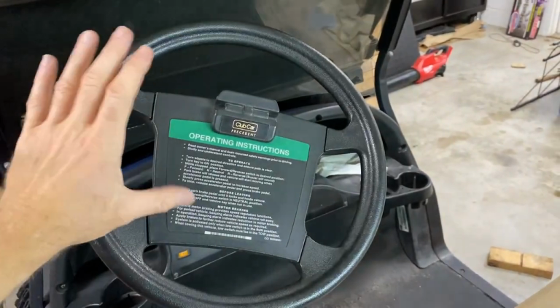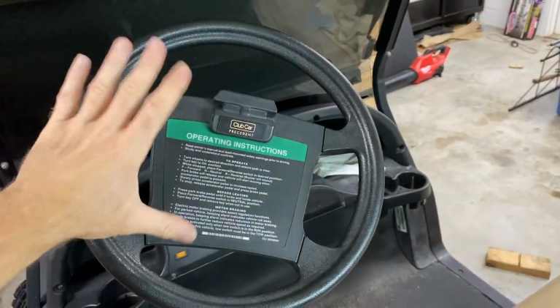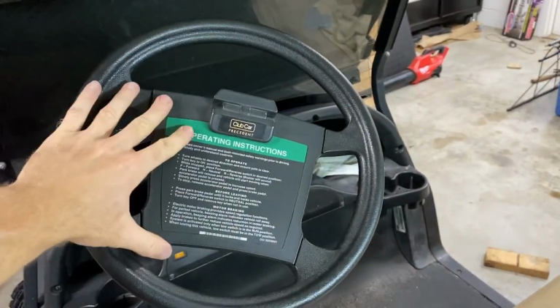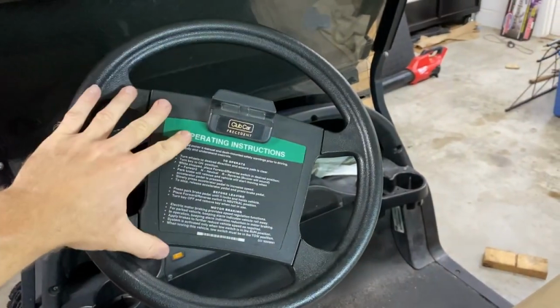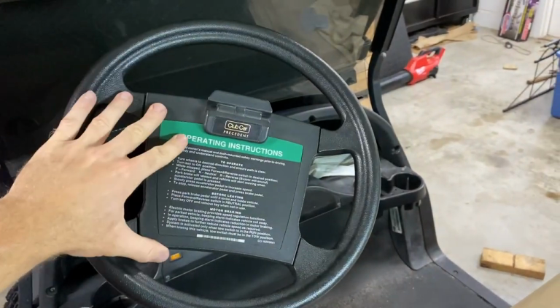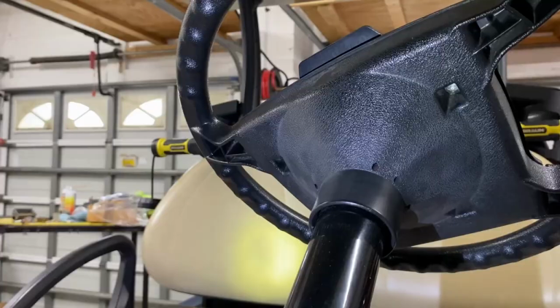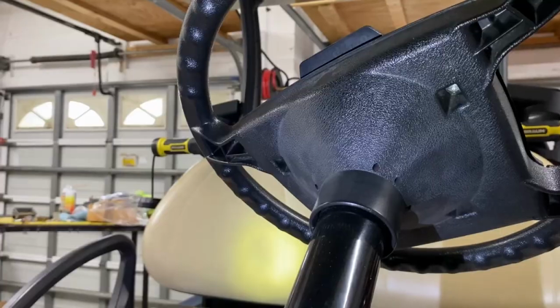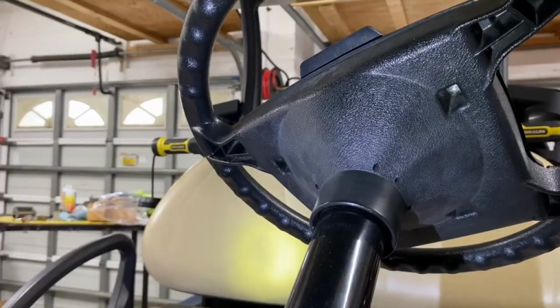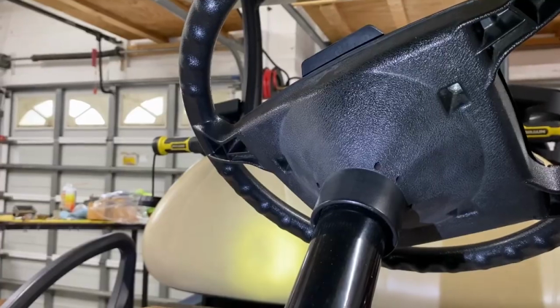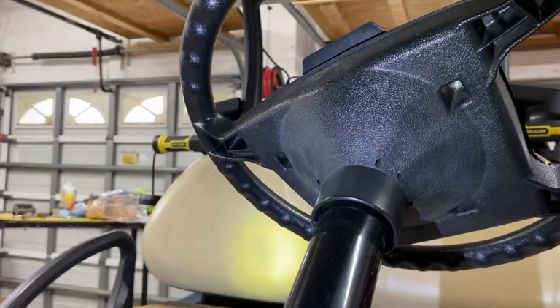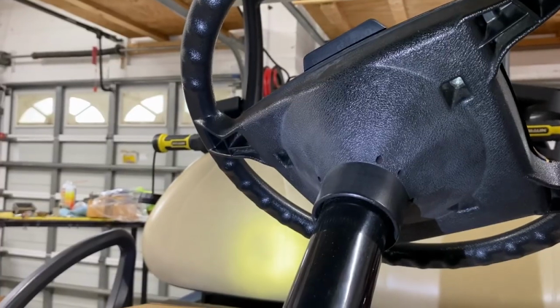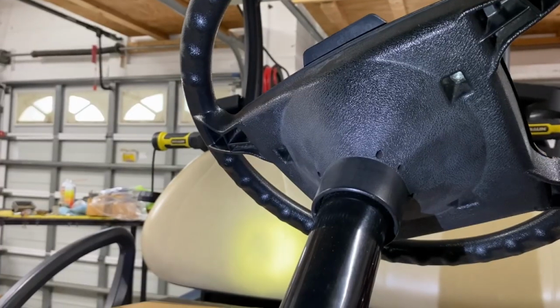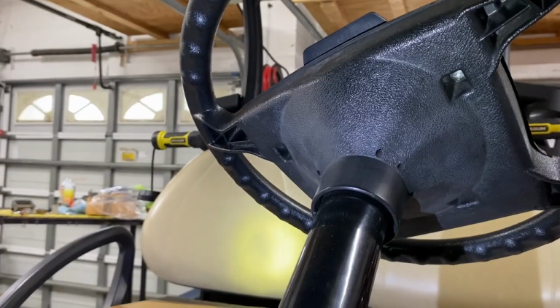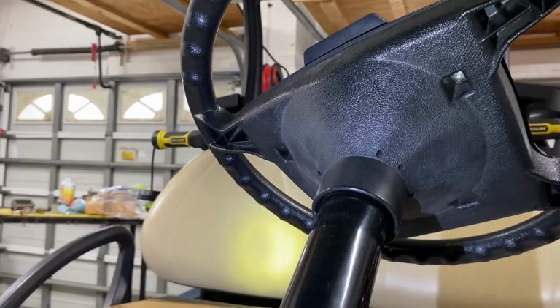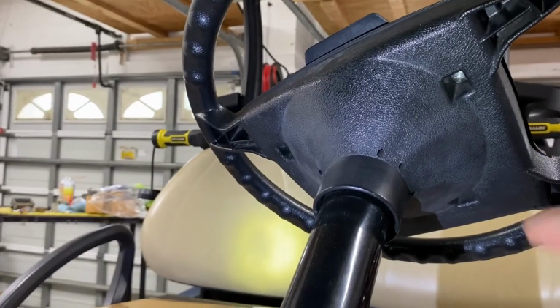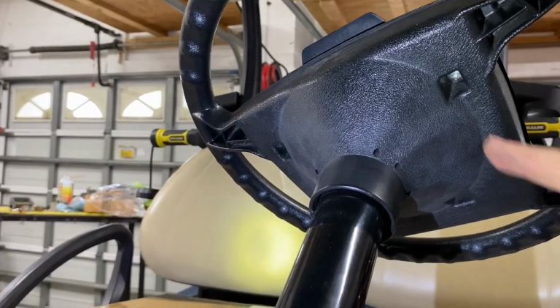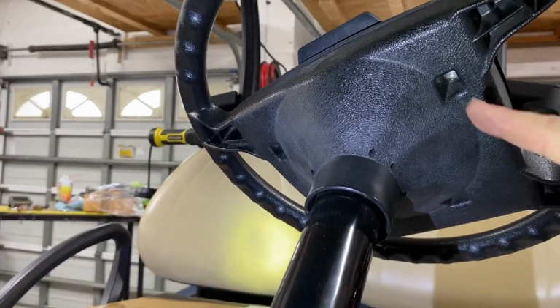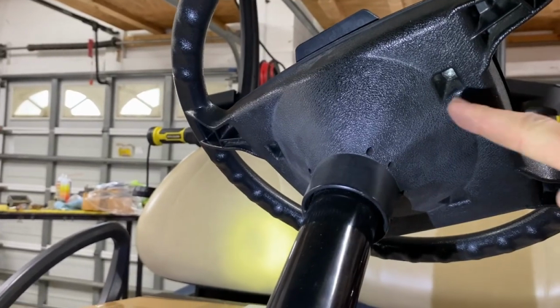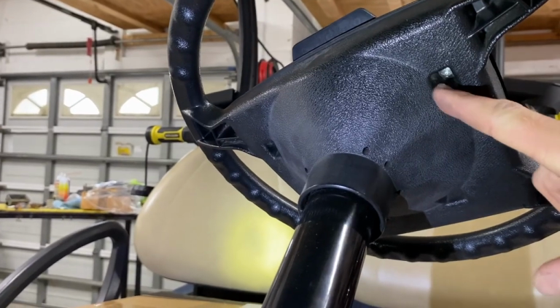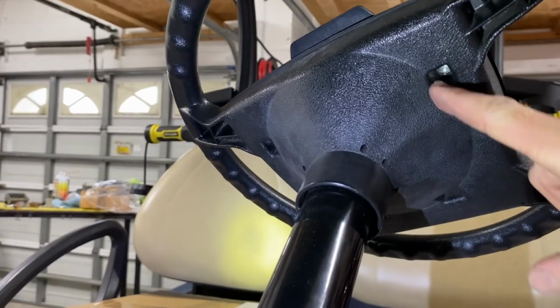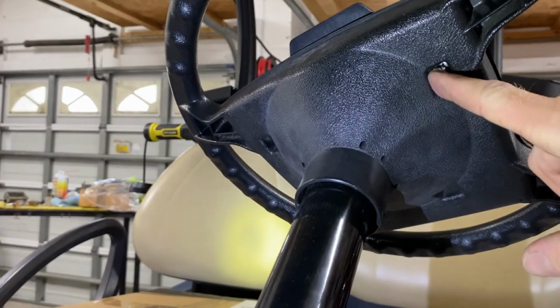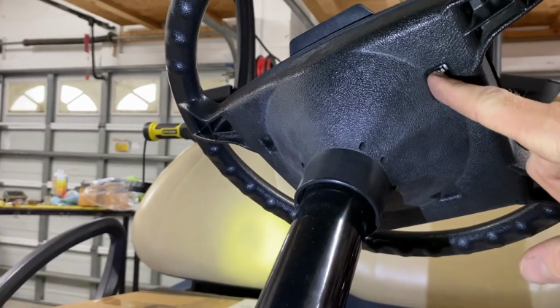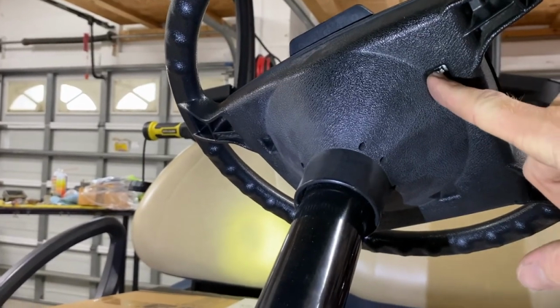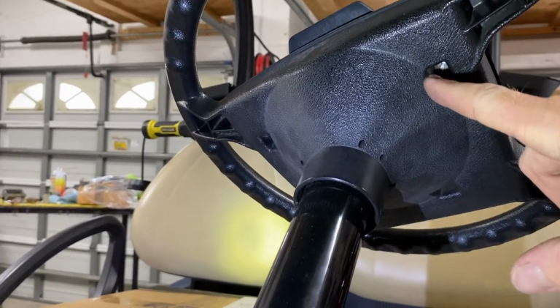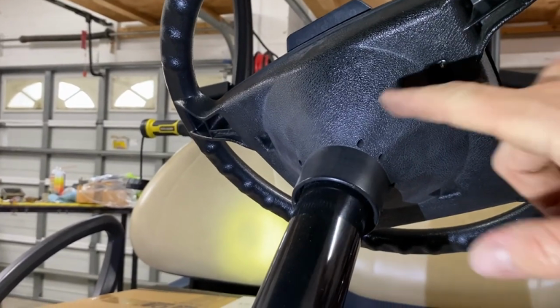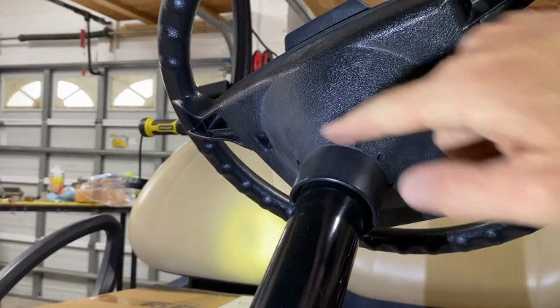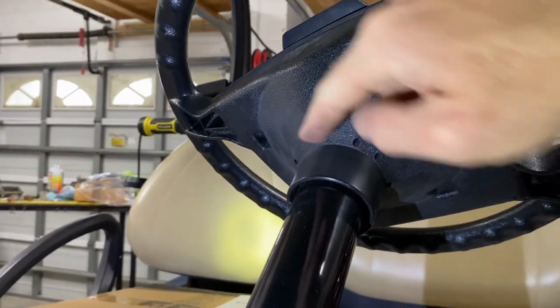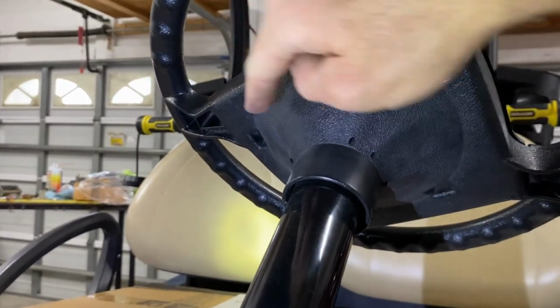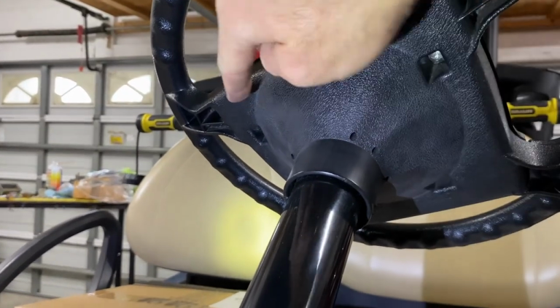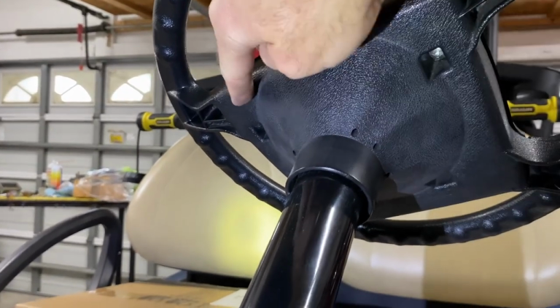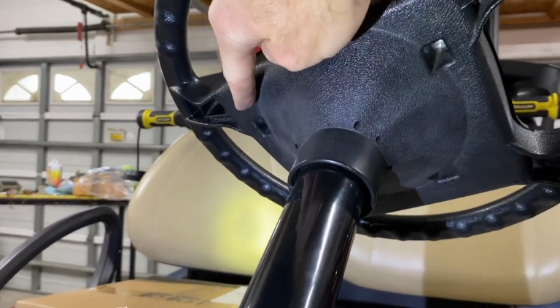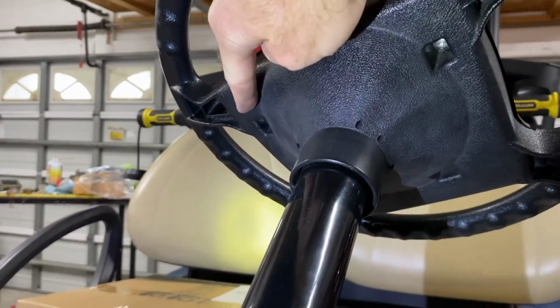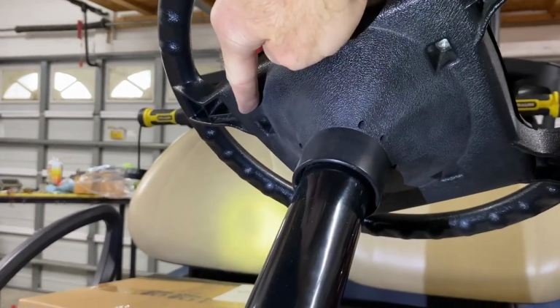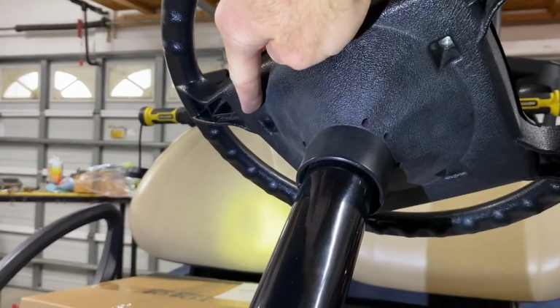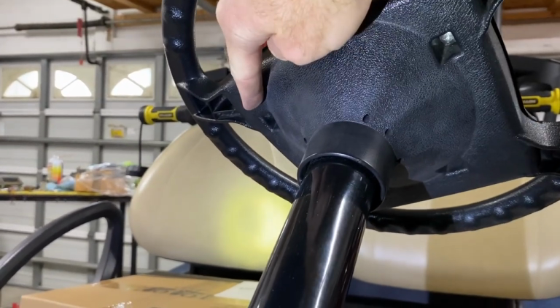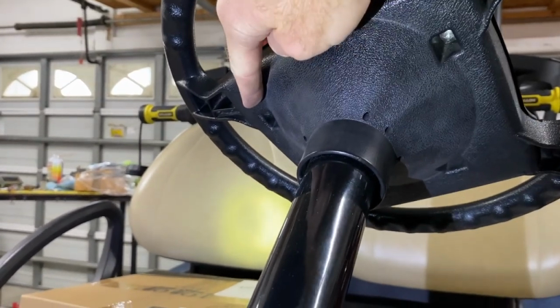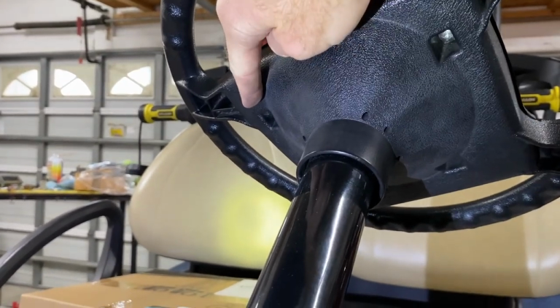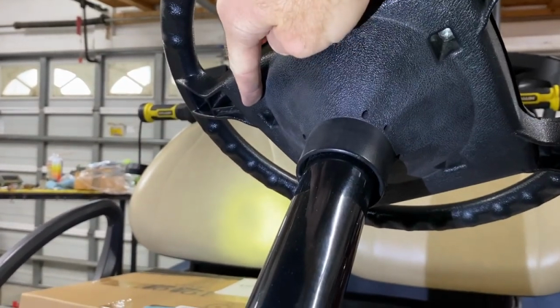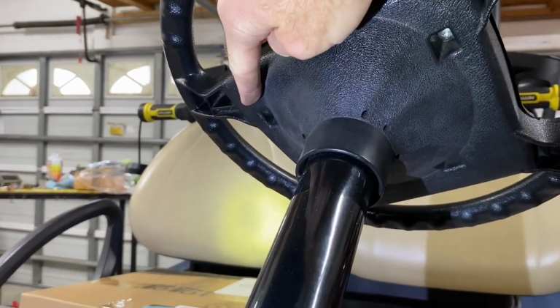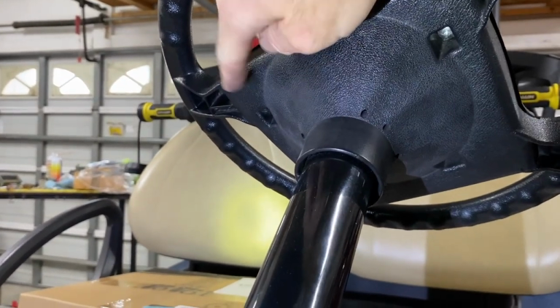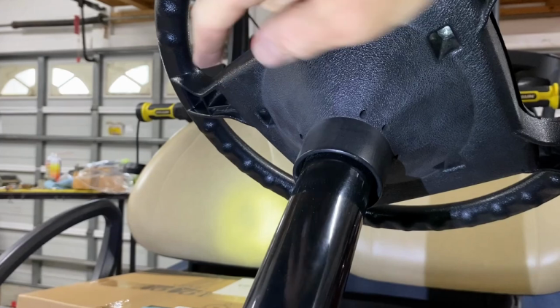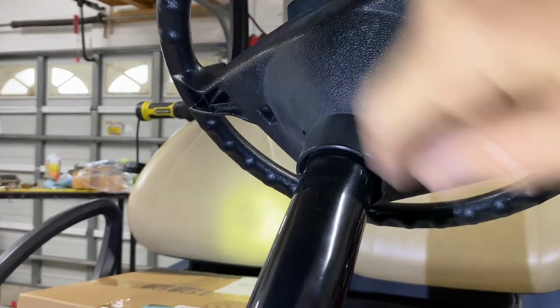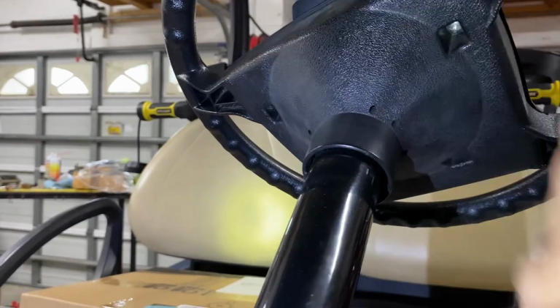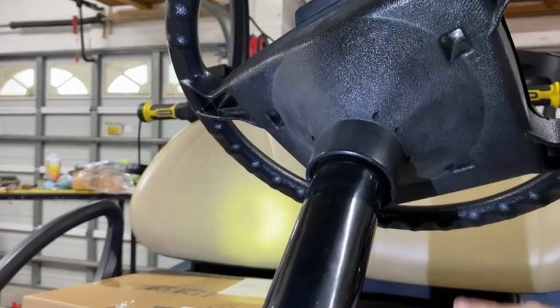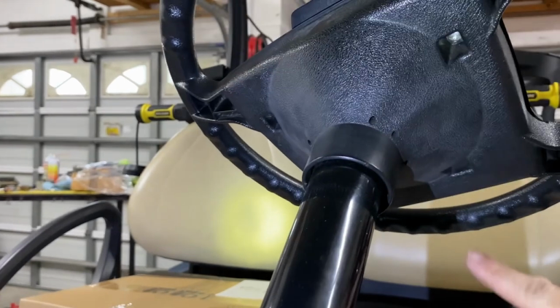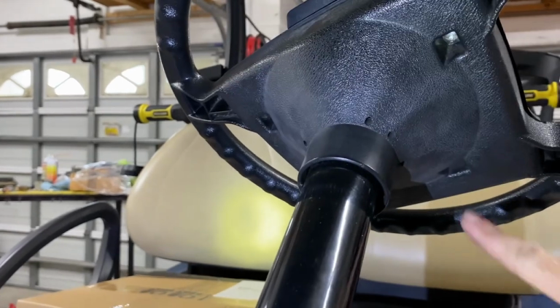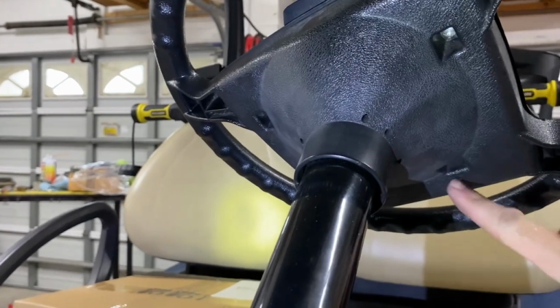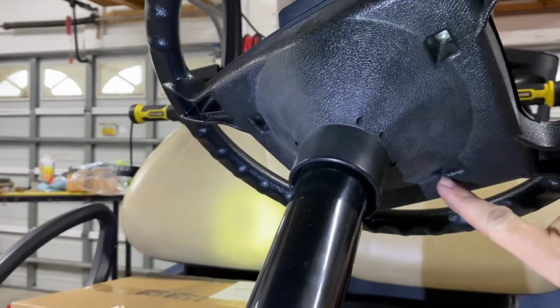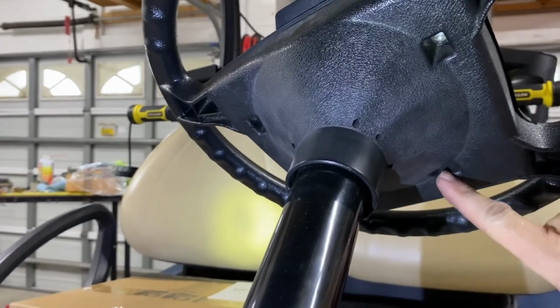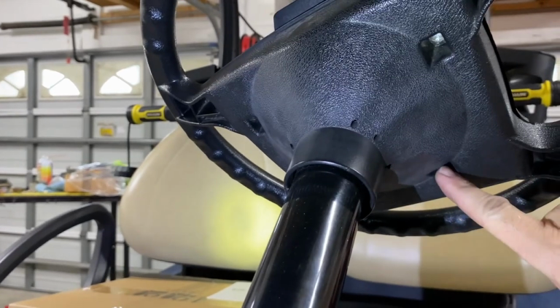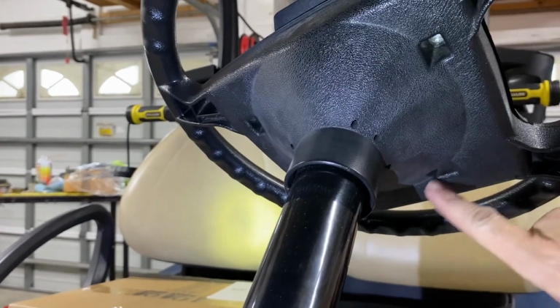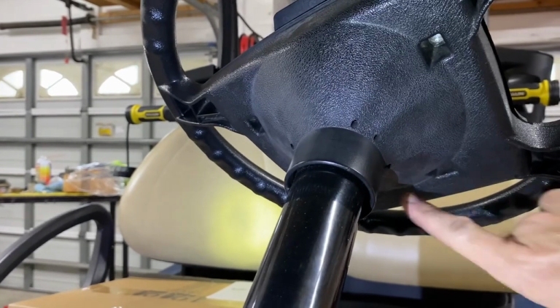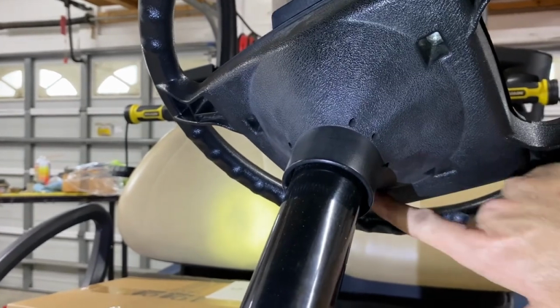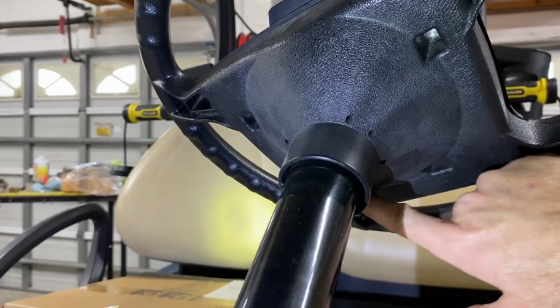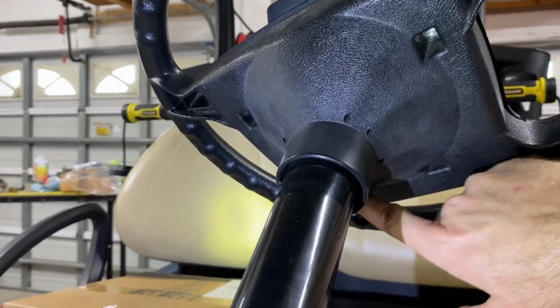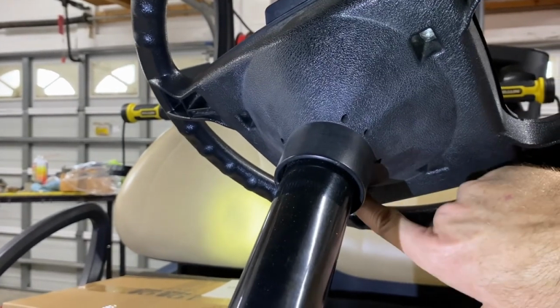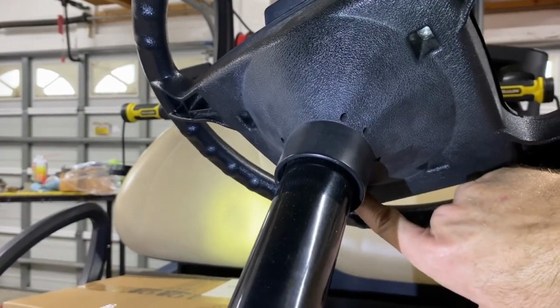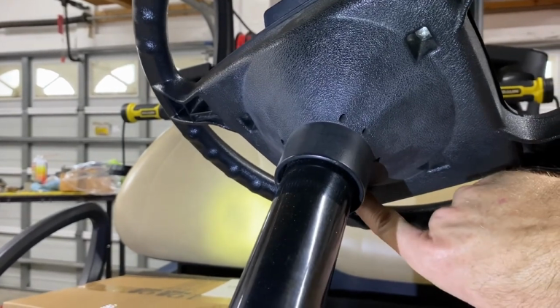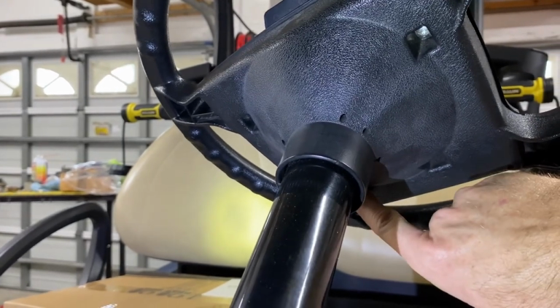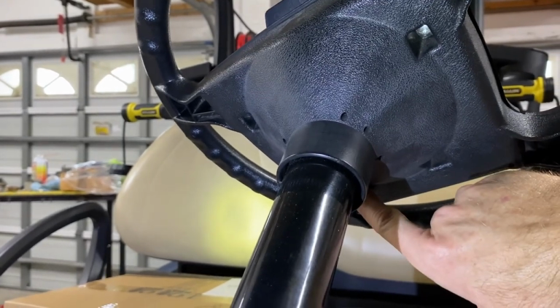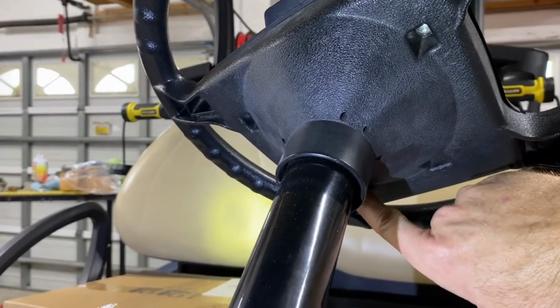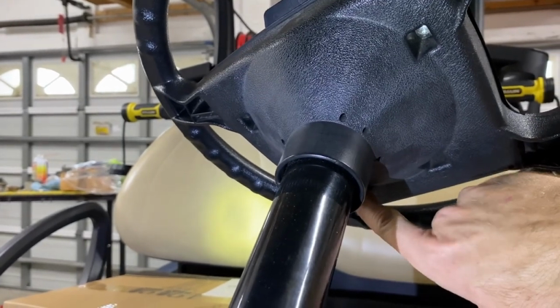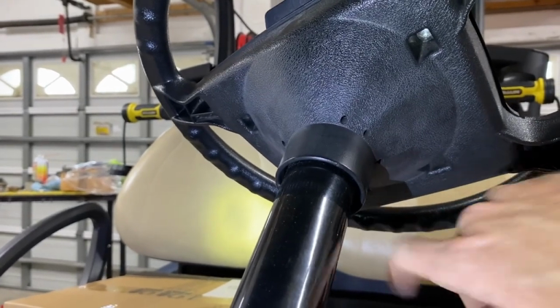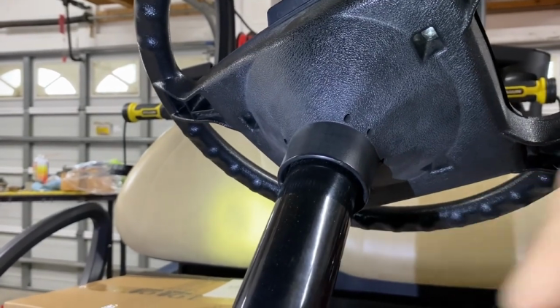First thing we got to remove is this plate. To remove this plate, we got to remove two screws here and here, and then there are some tabs right down below here that we got to remove.